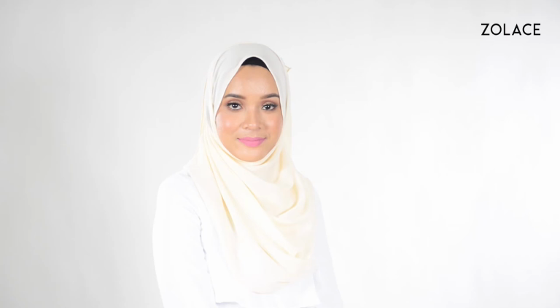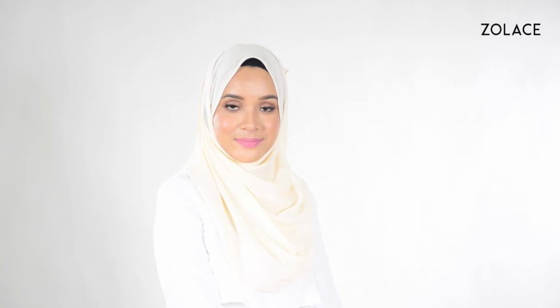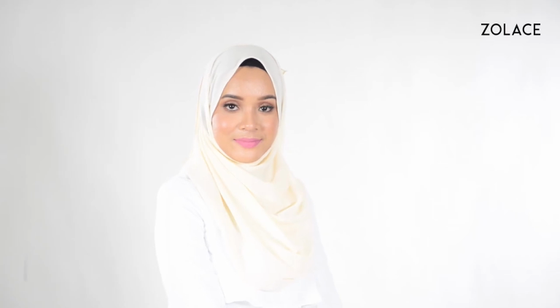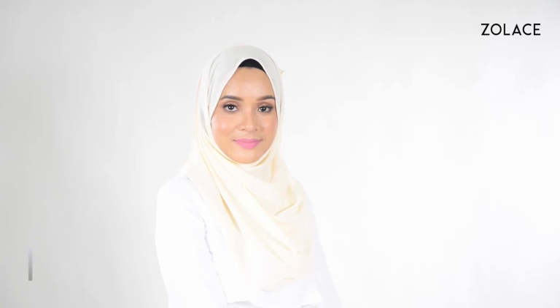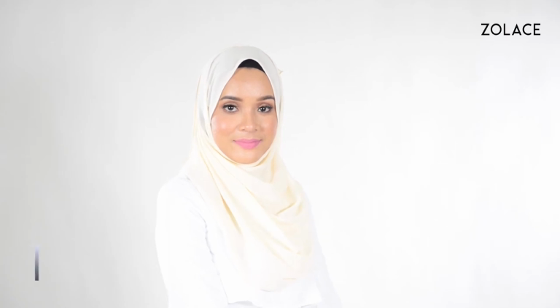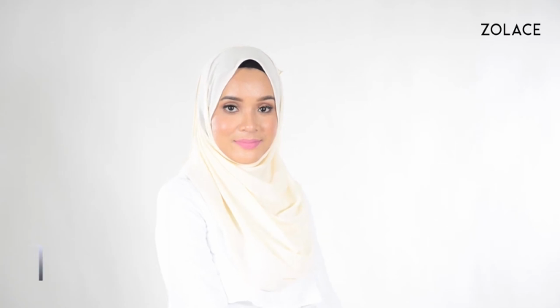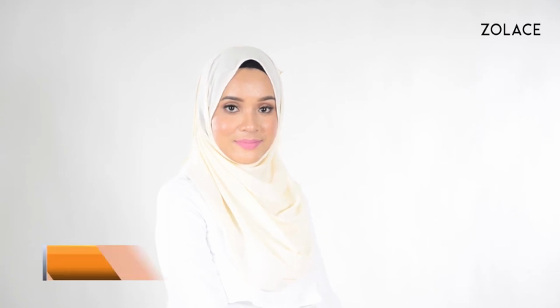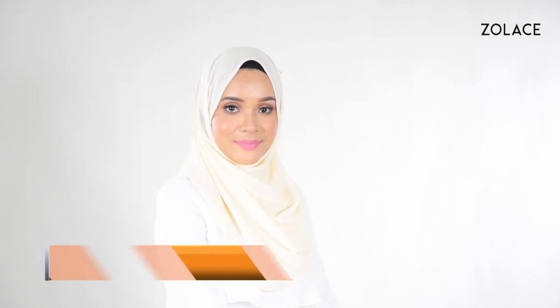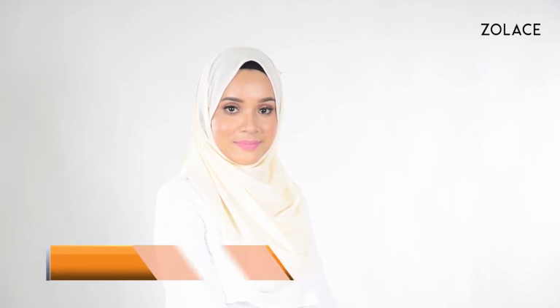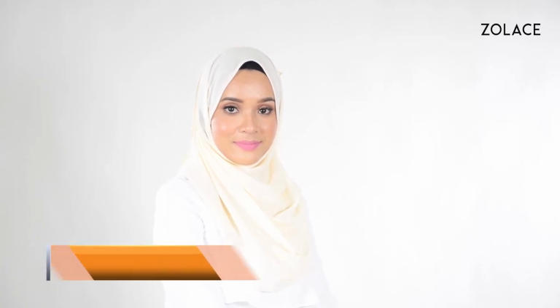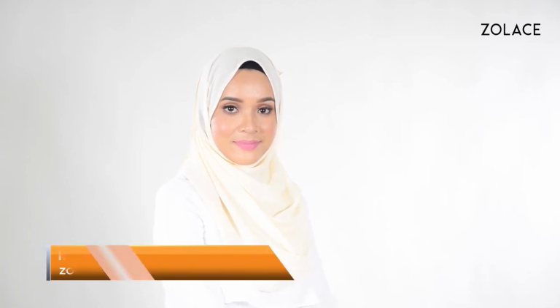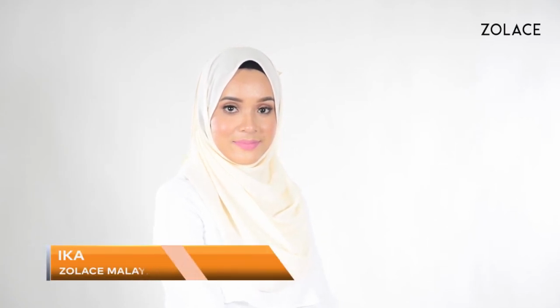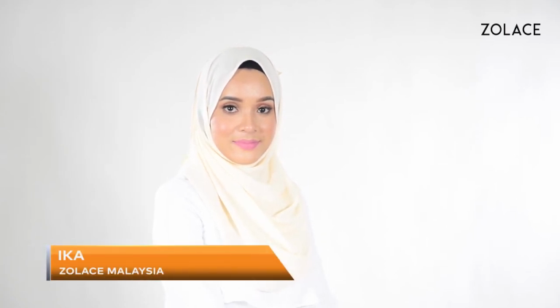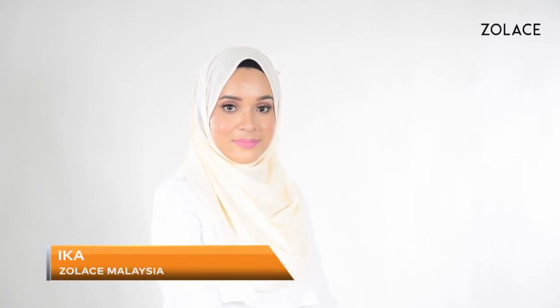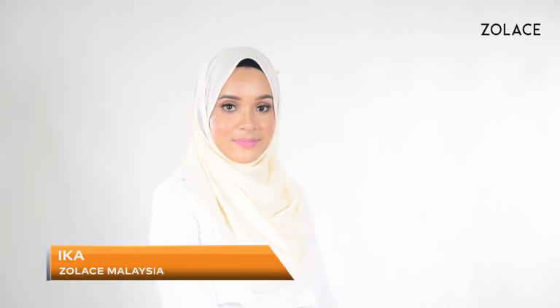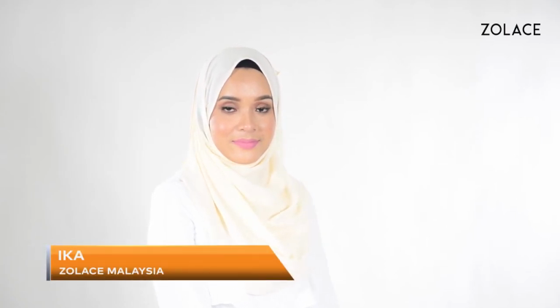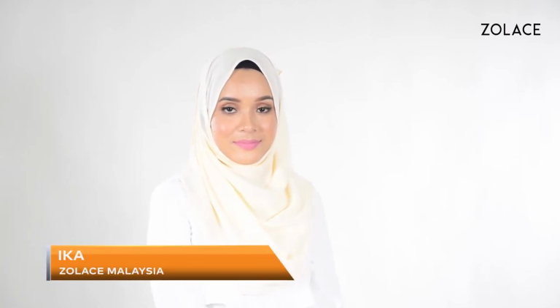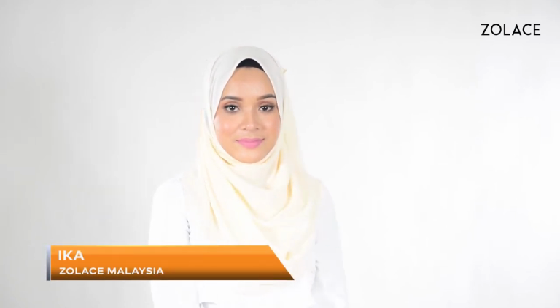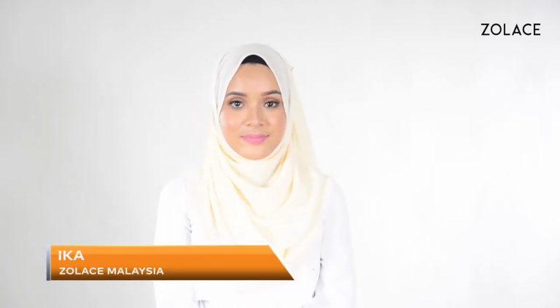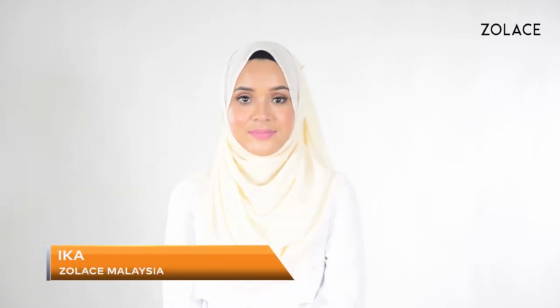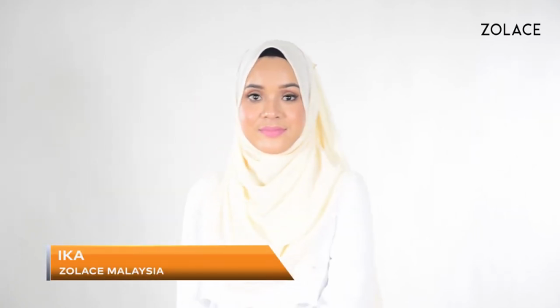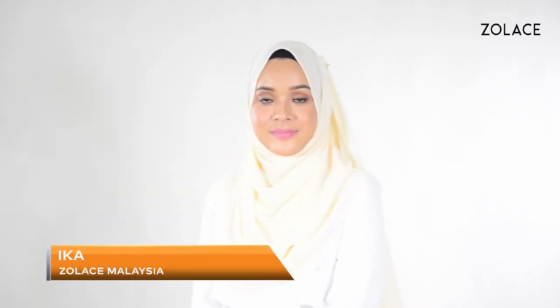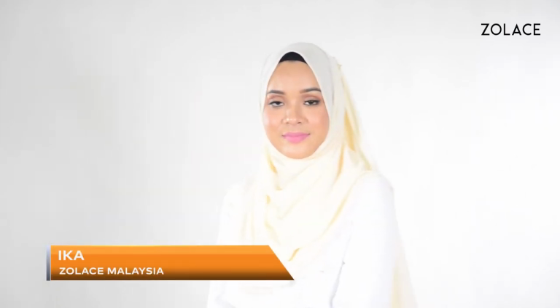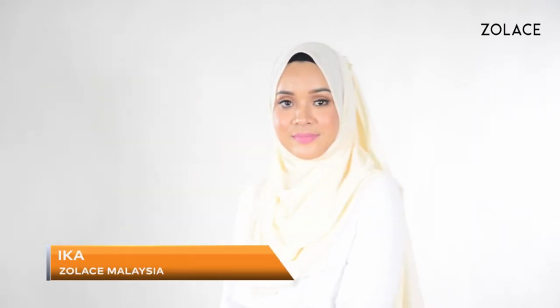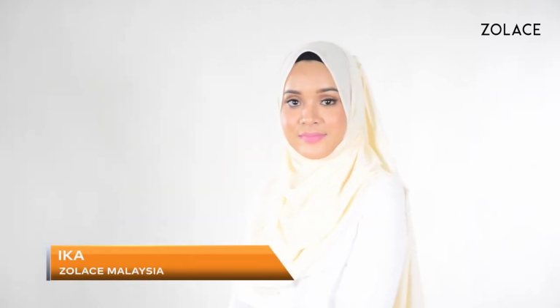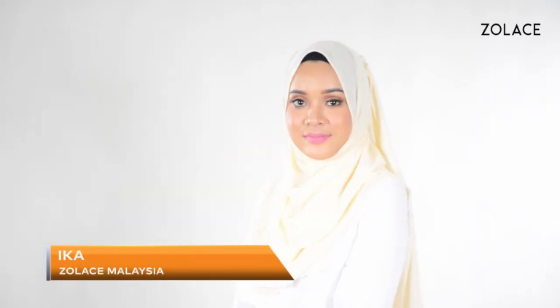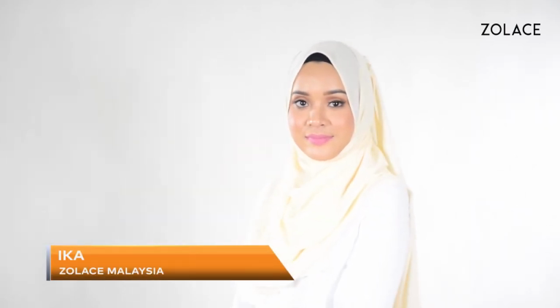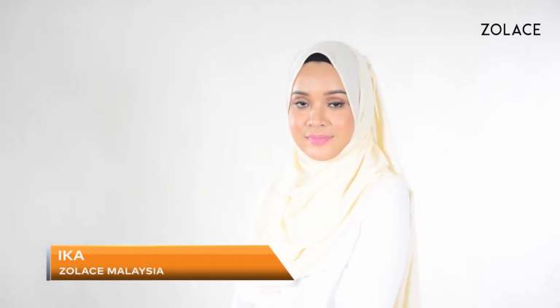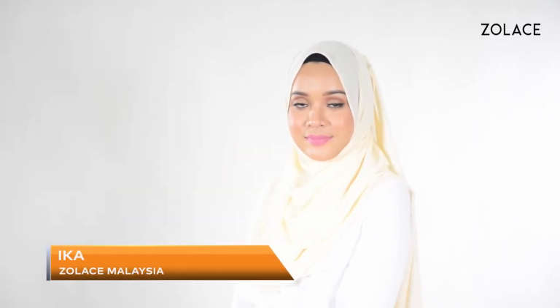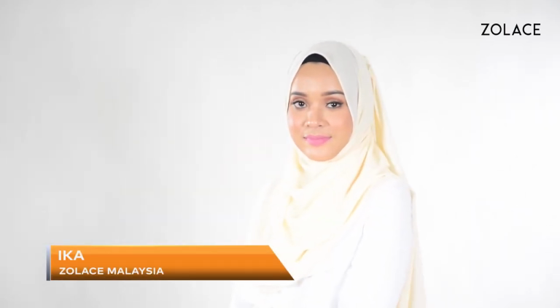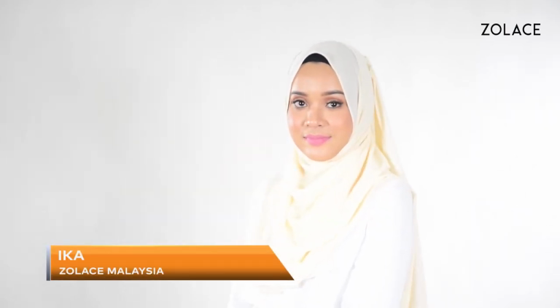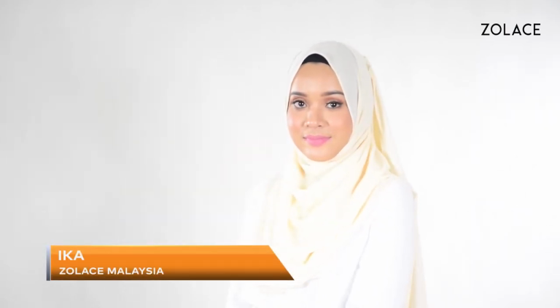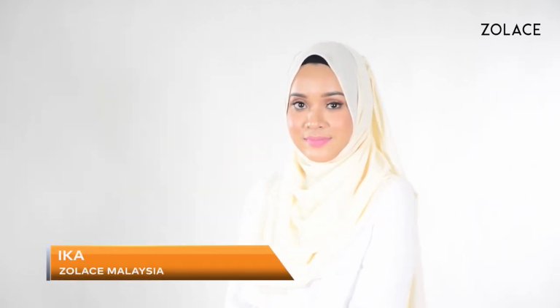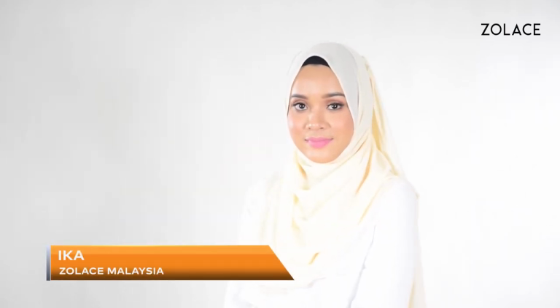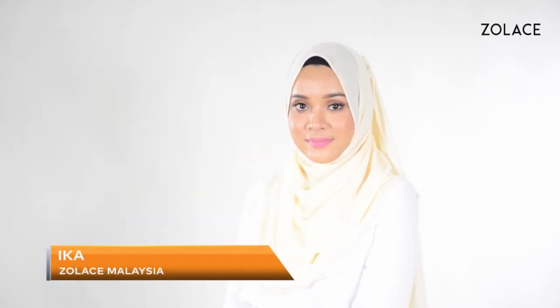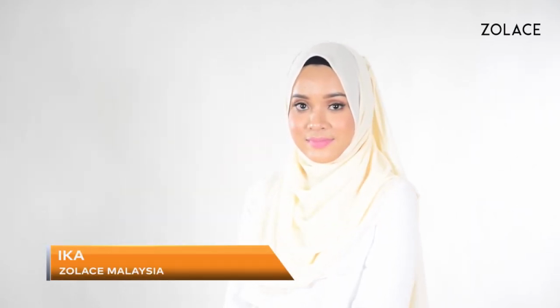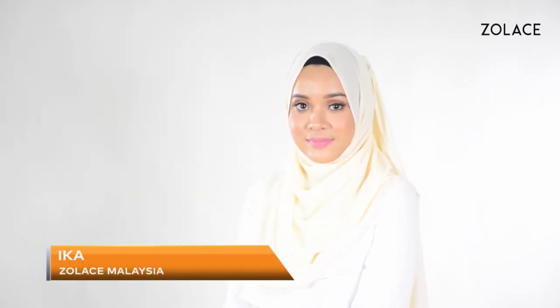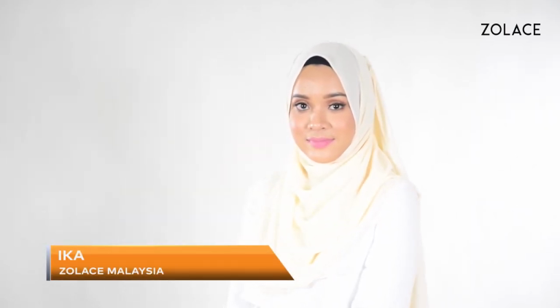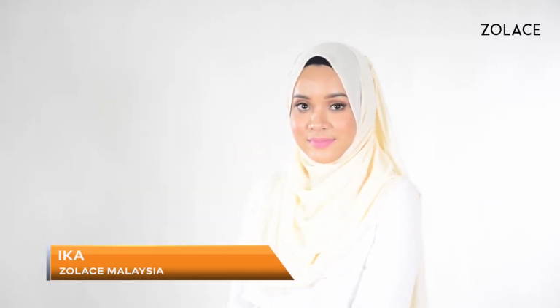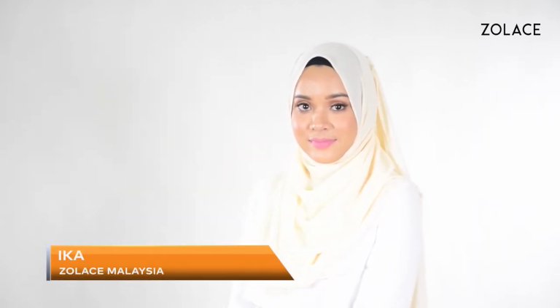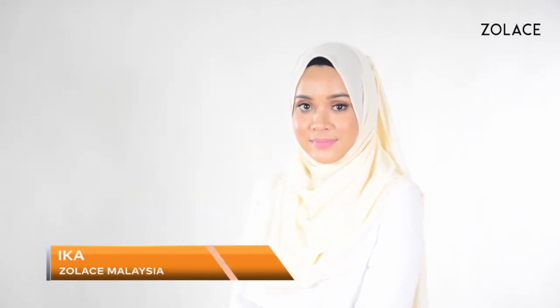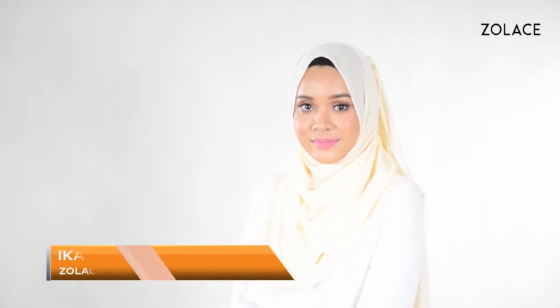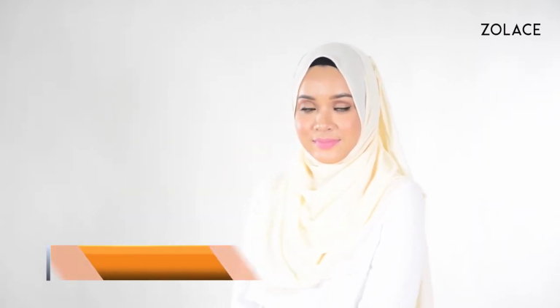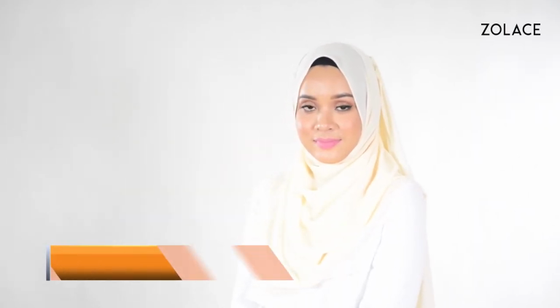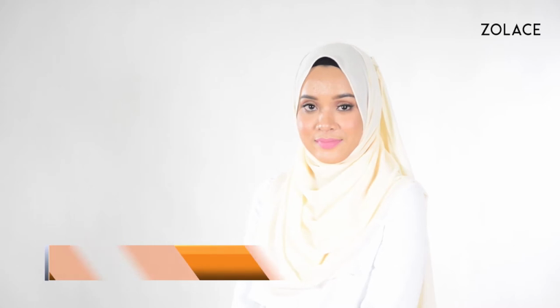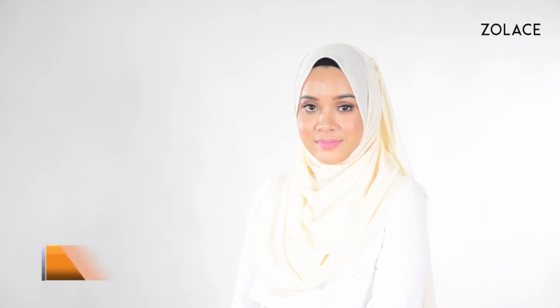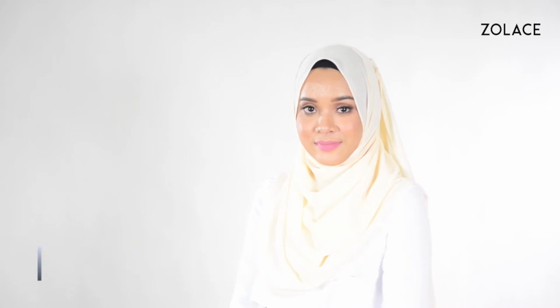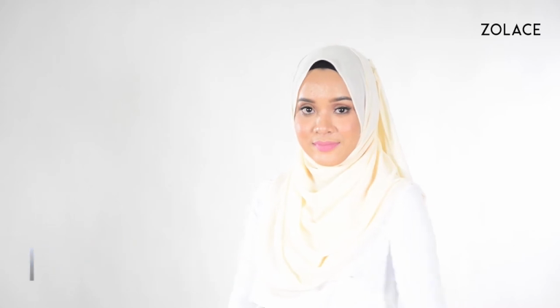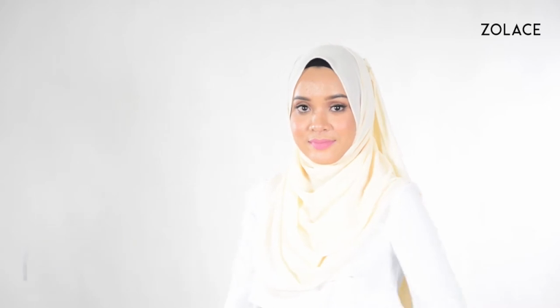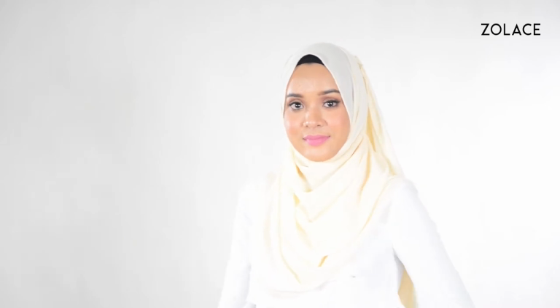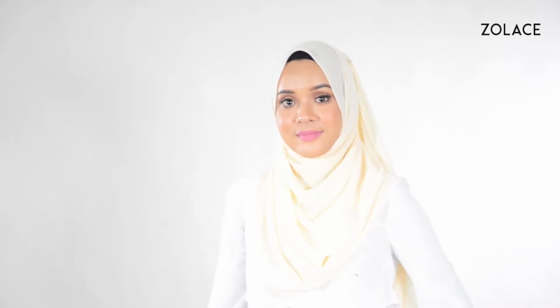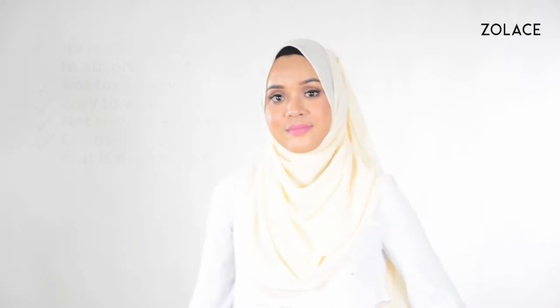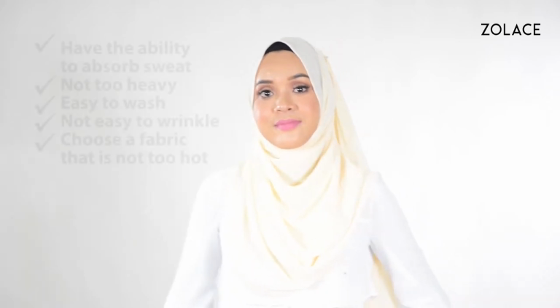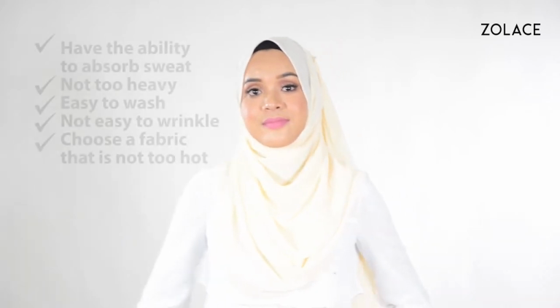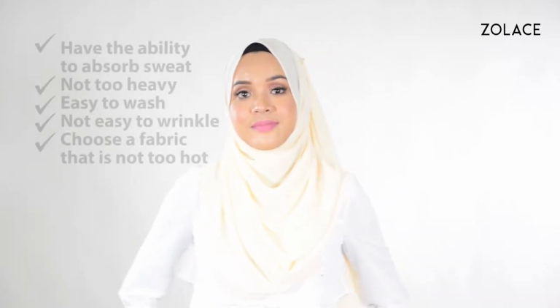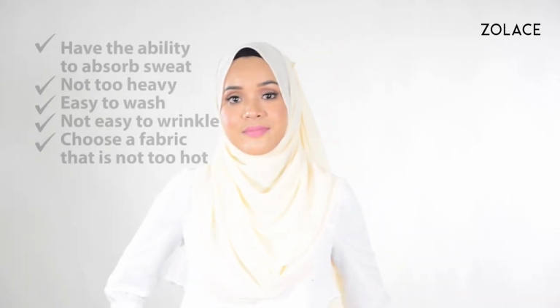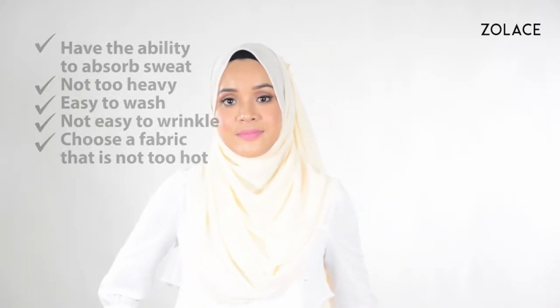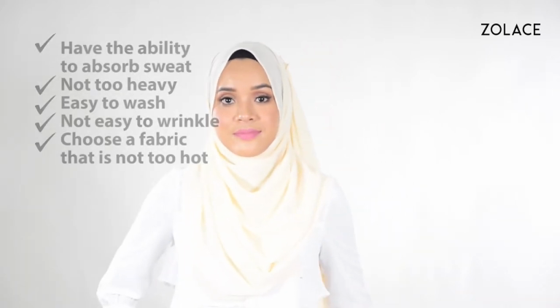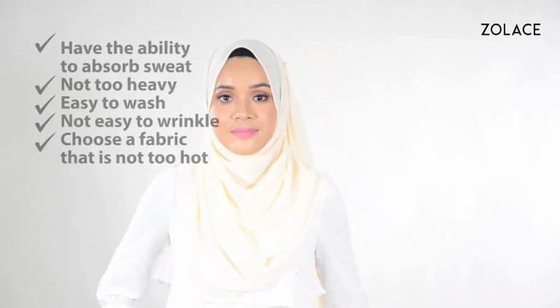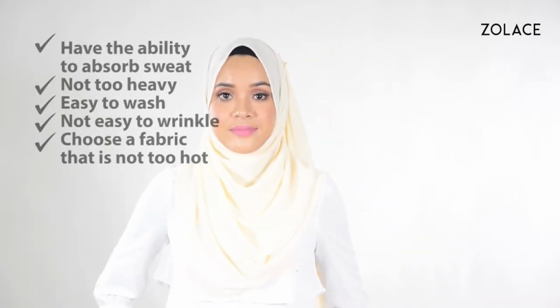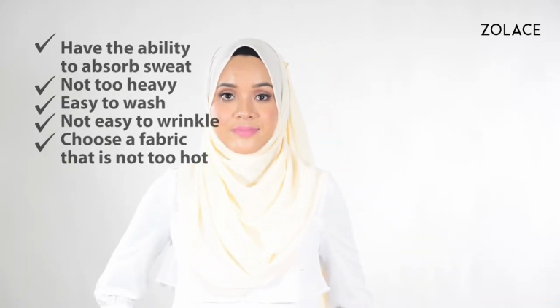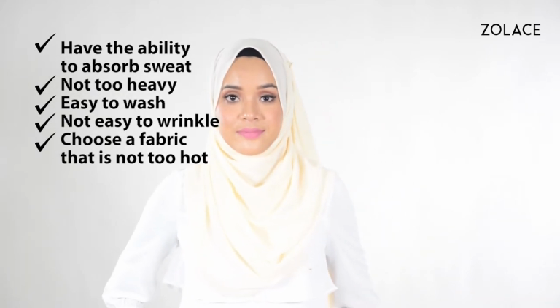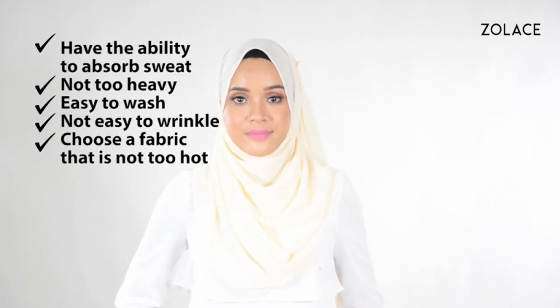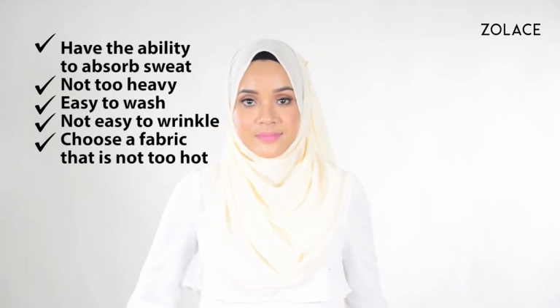Hey Zolis fans! Welcome back to another edition of Hijab Friday. I'm Mika from Zolis Malaysia. Today we're going to make sure you always select the best headscarf.